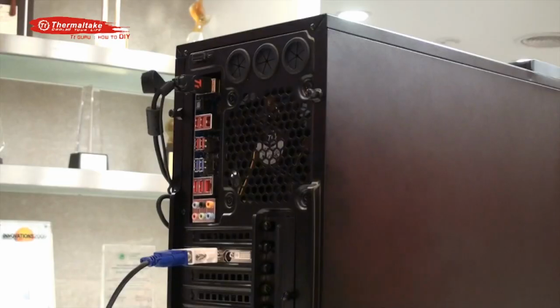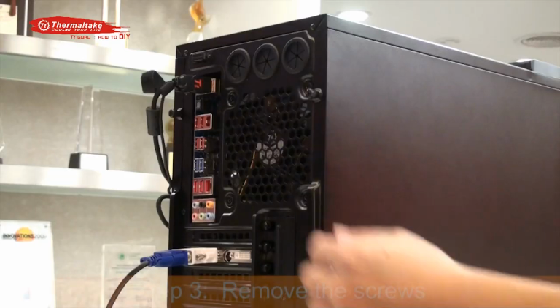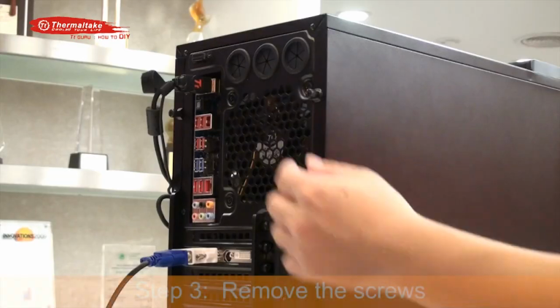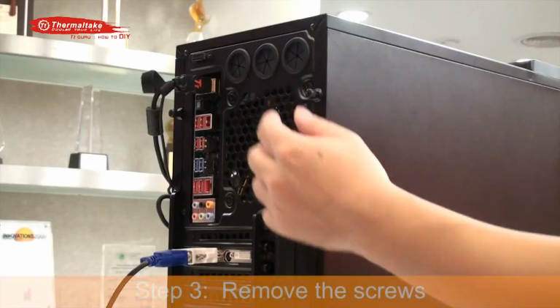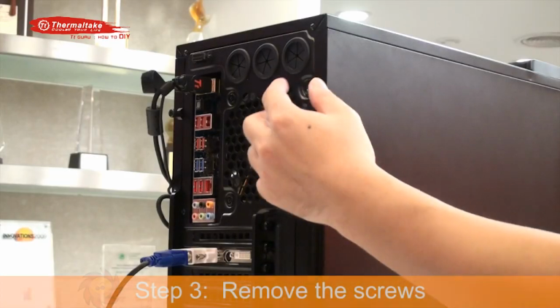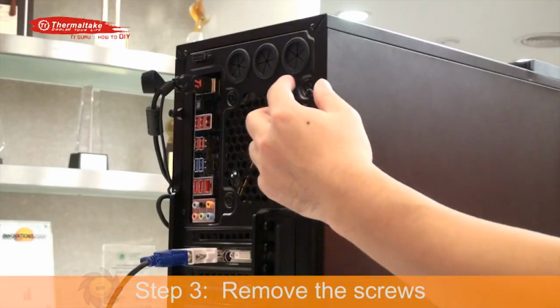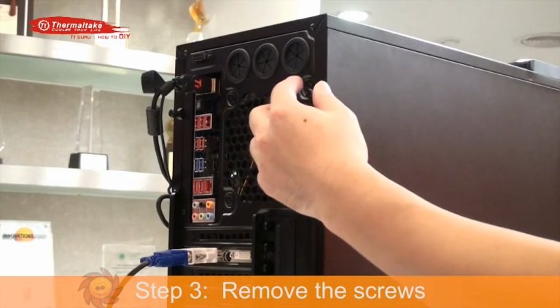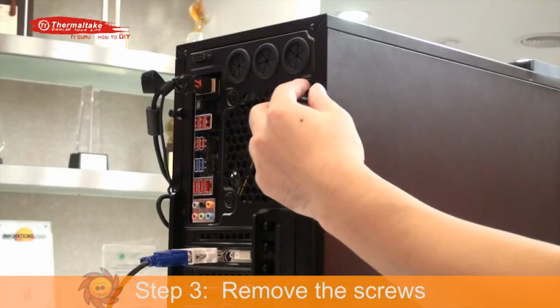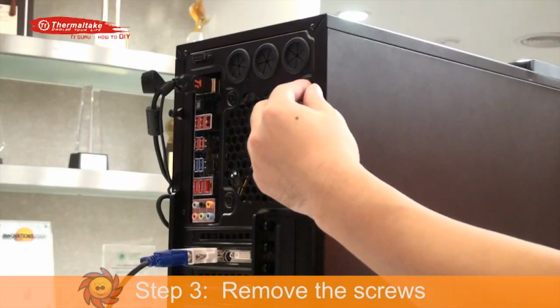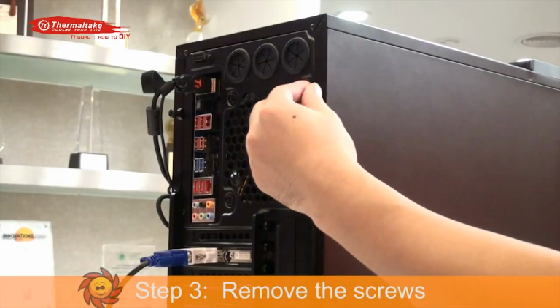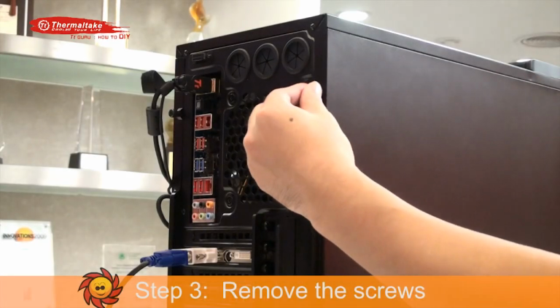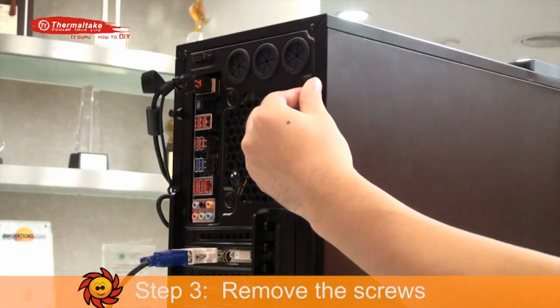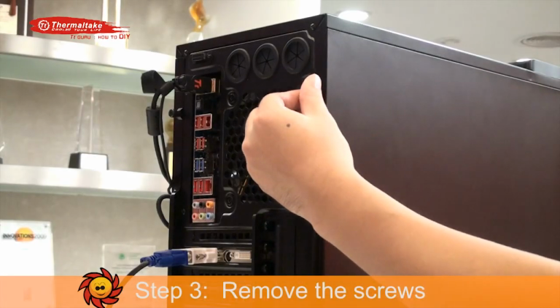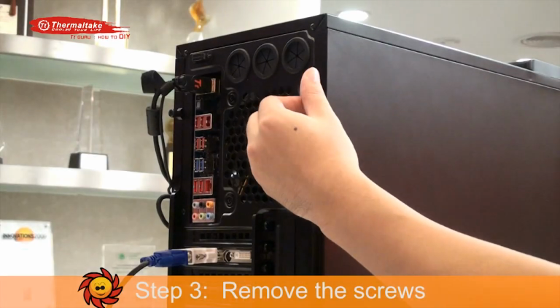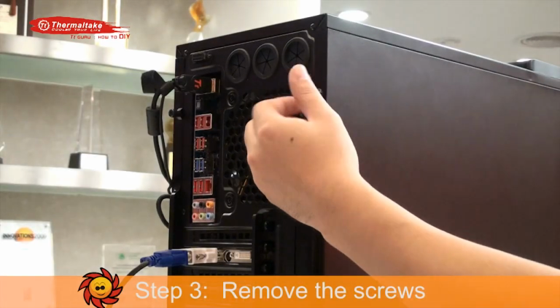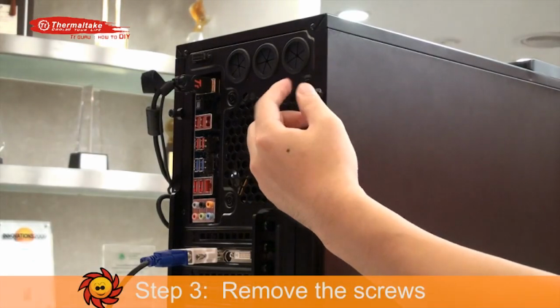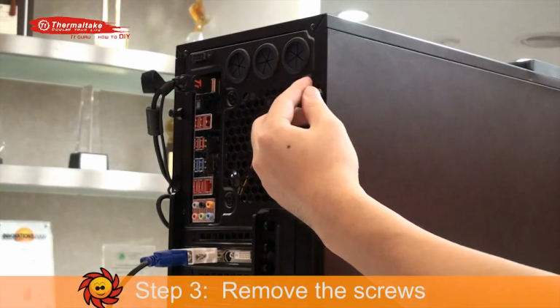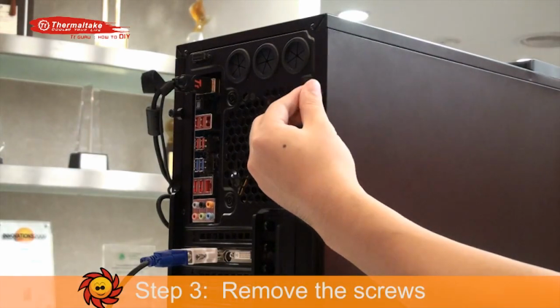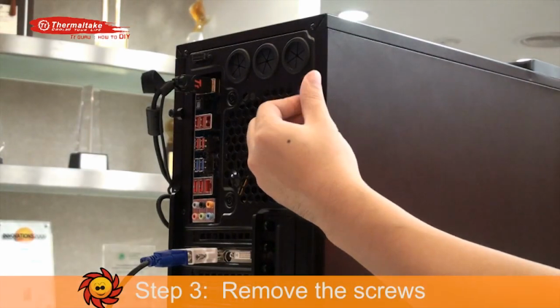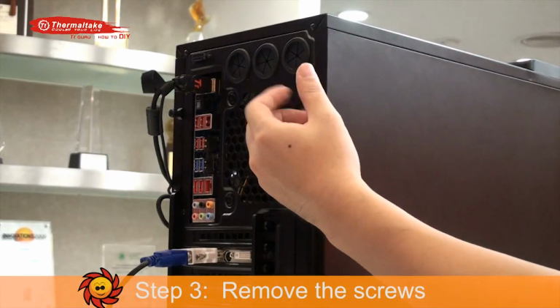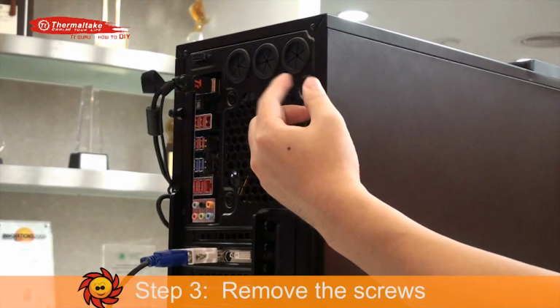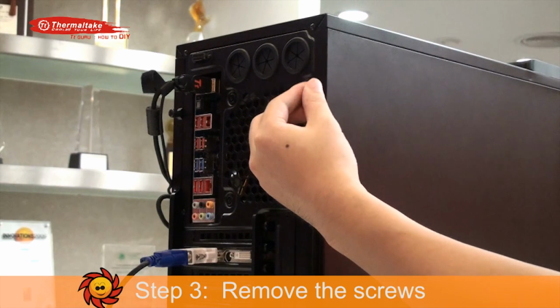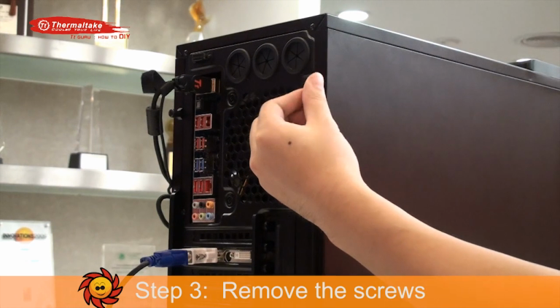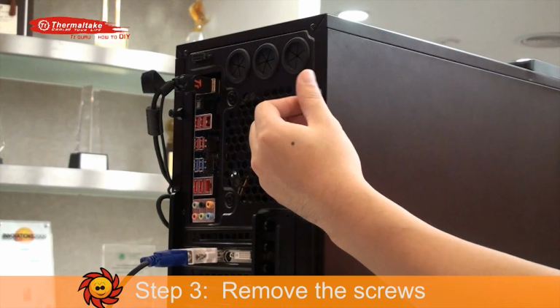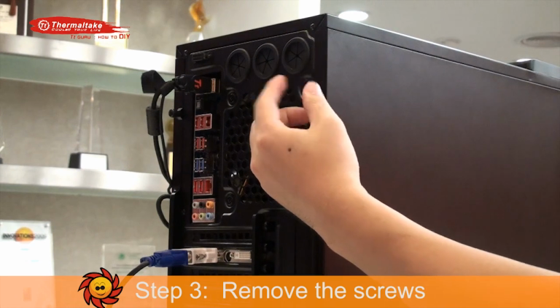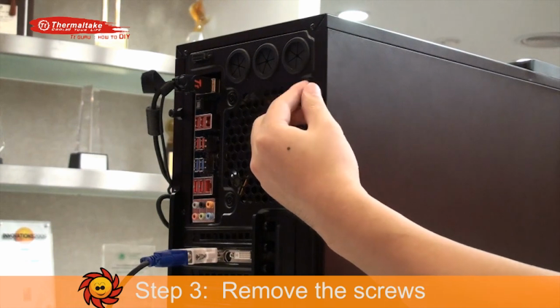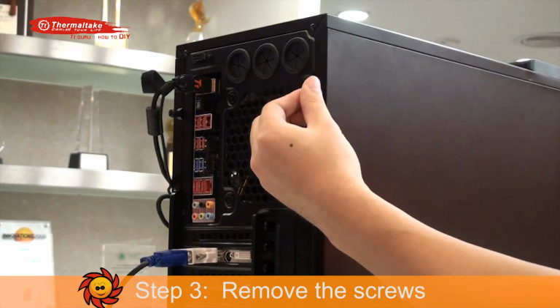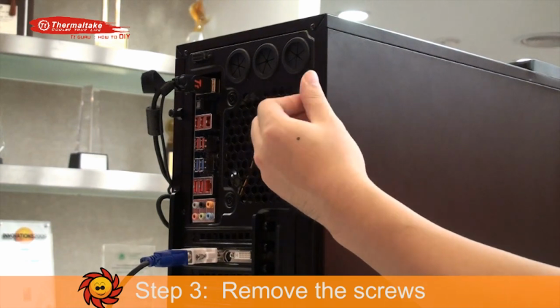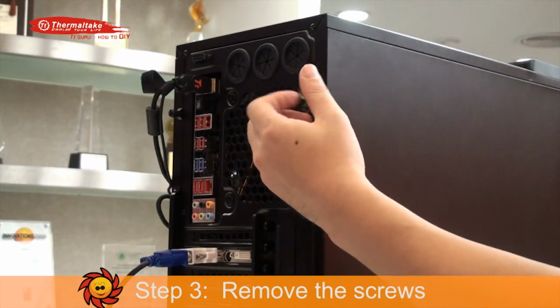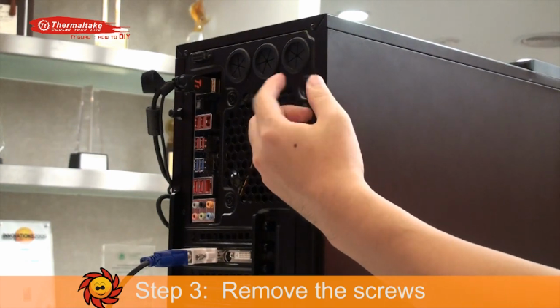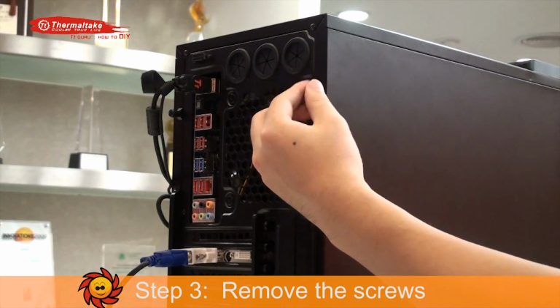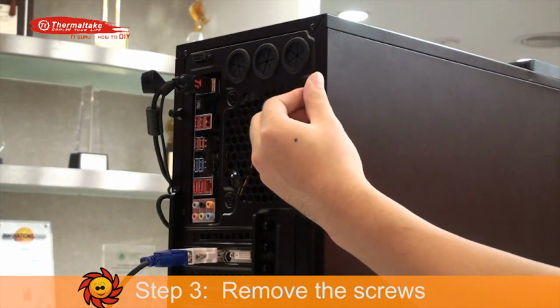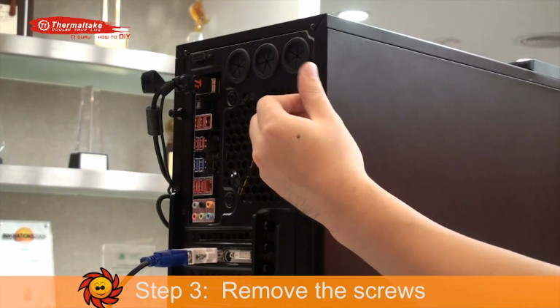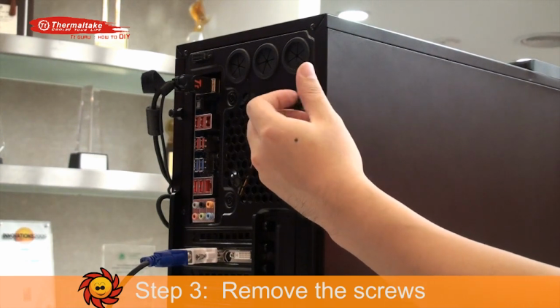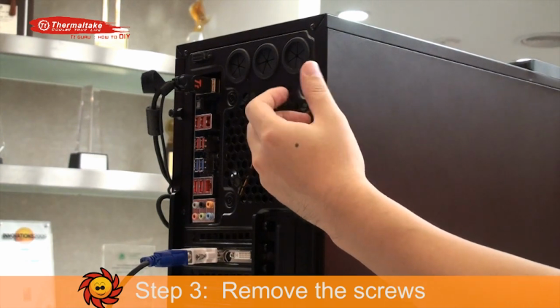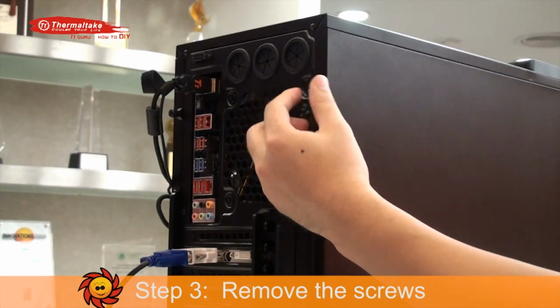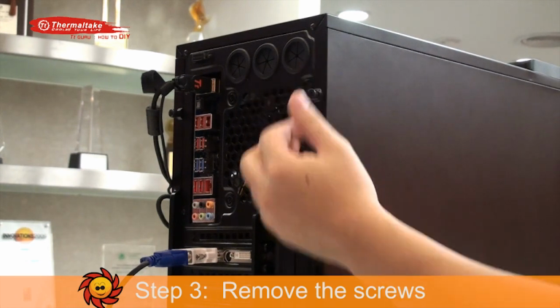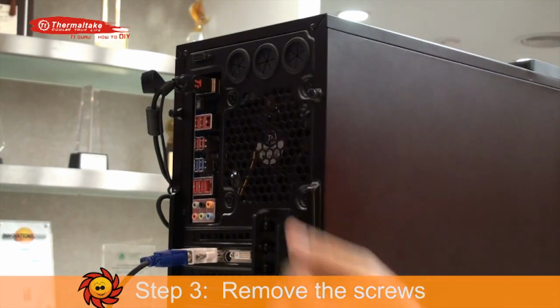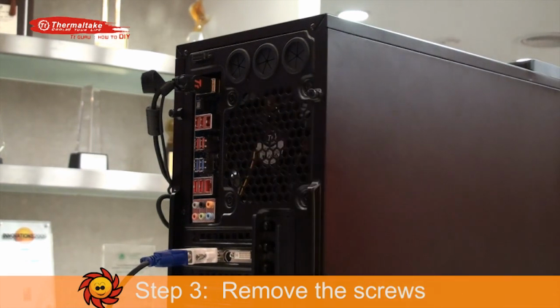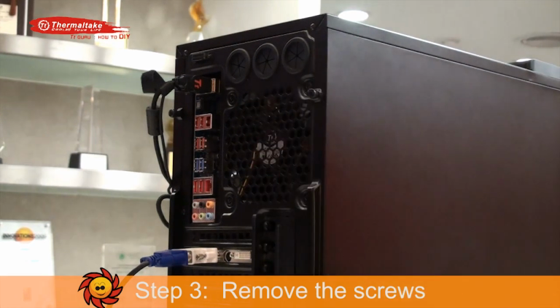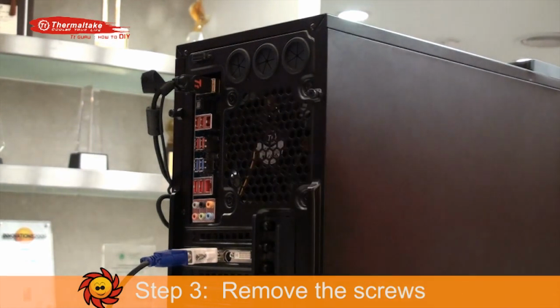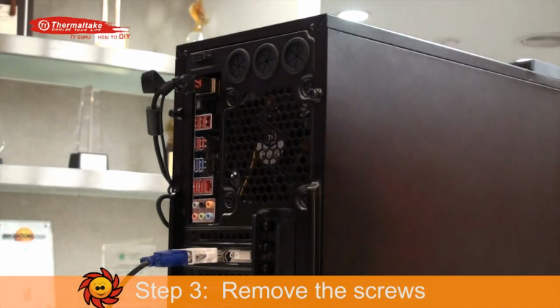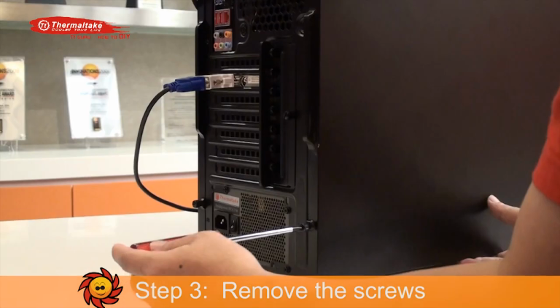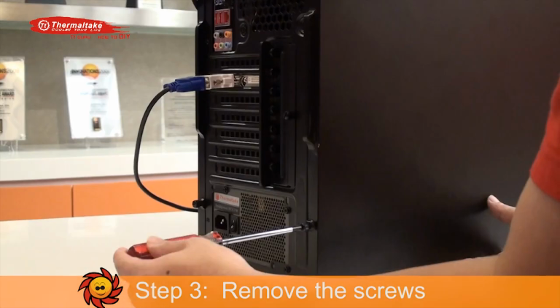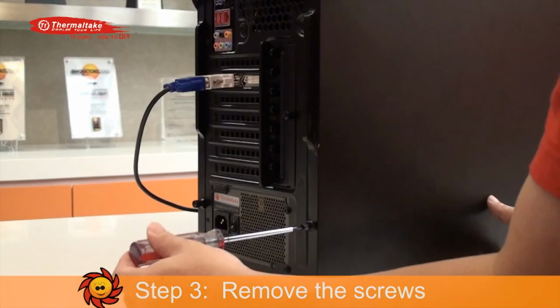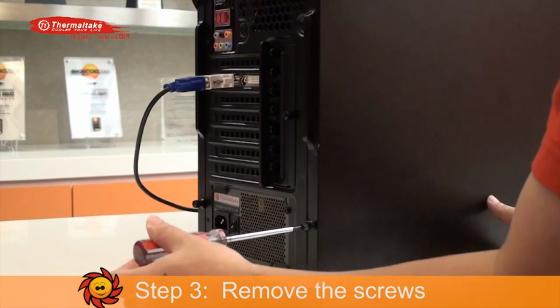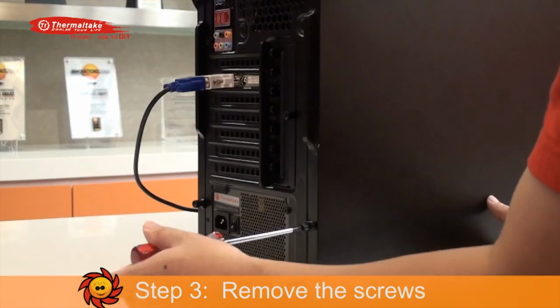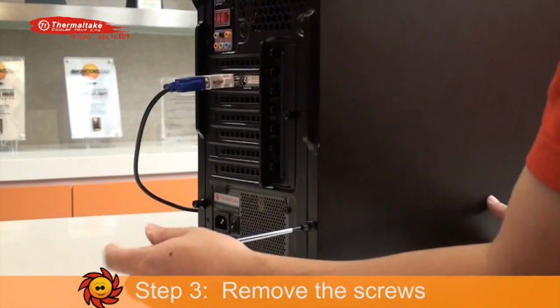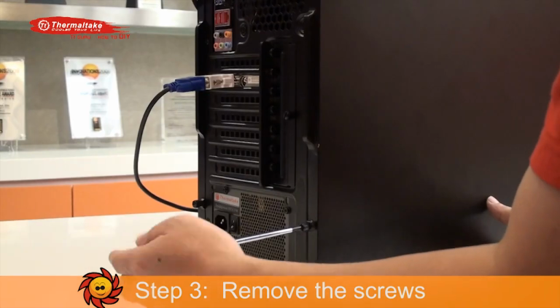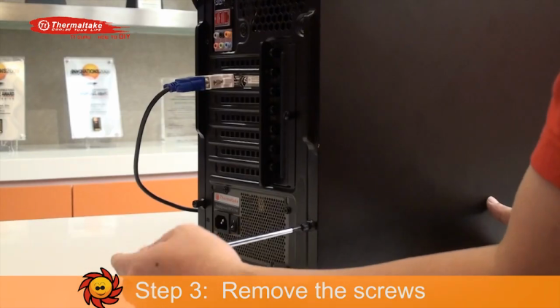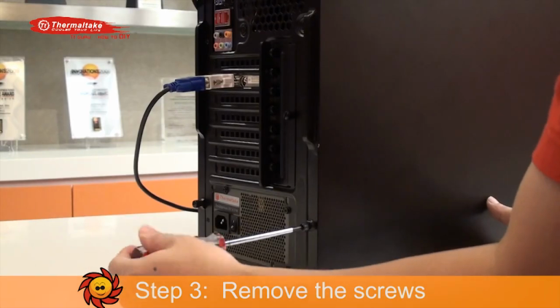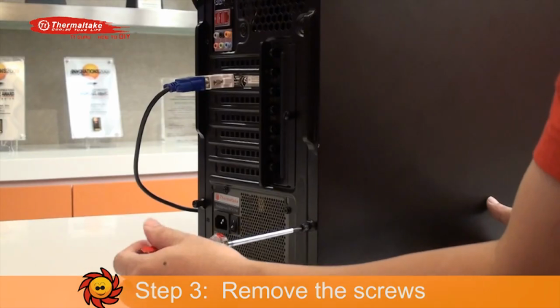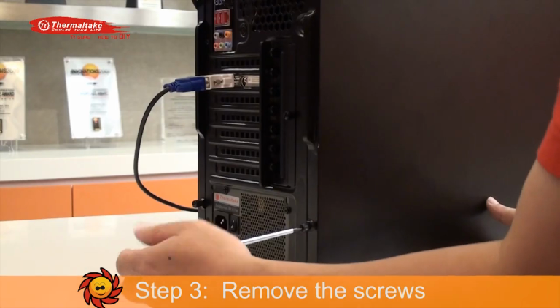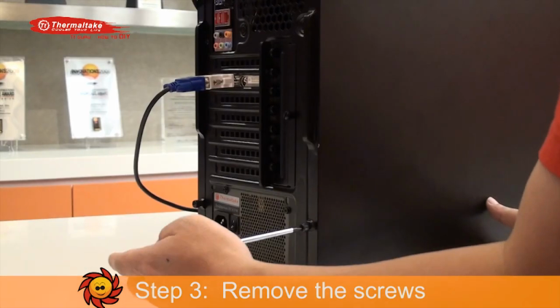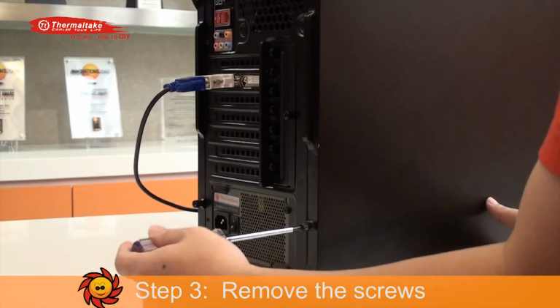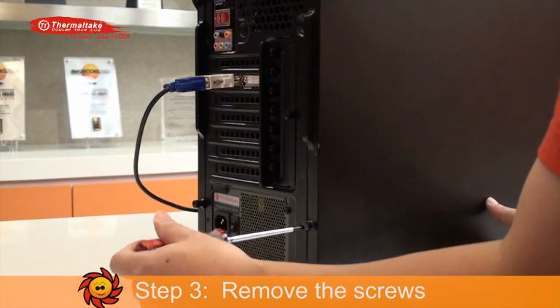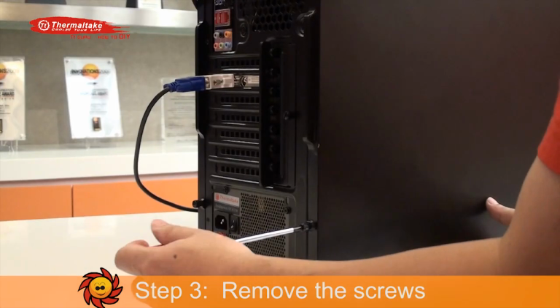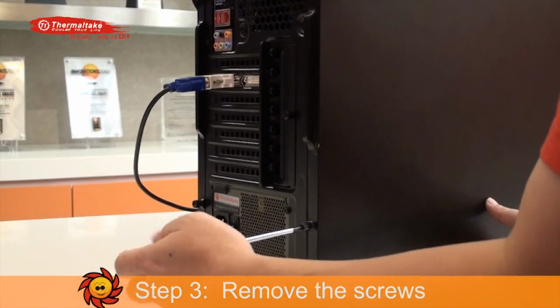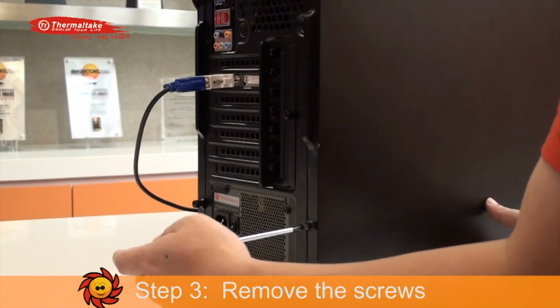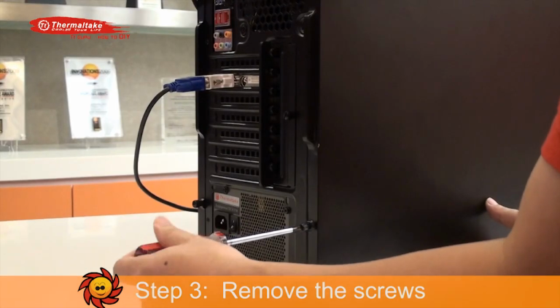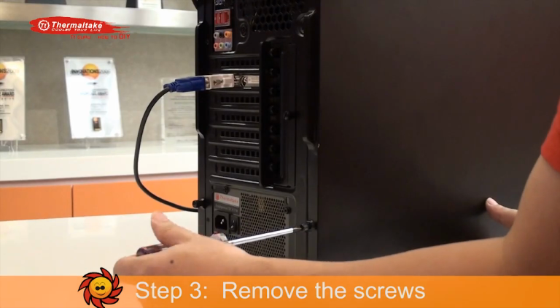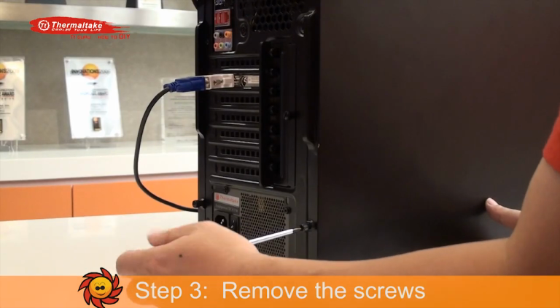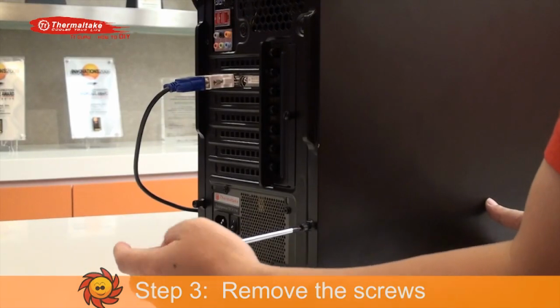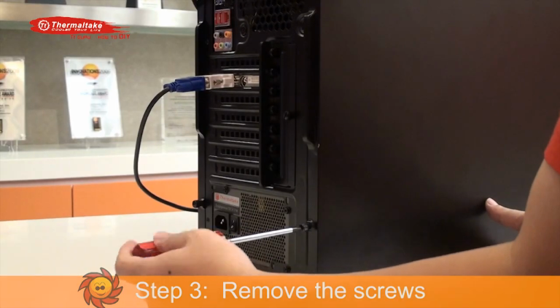Step 3: Remove the screws by screwdrivers, or just remove the thumb screws by twisting them.